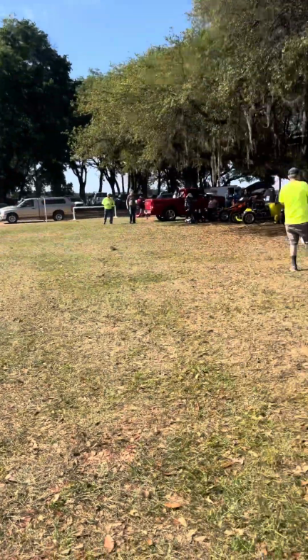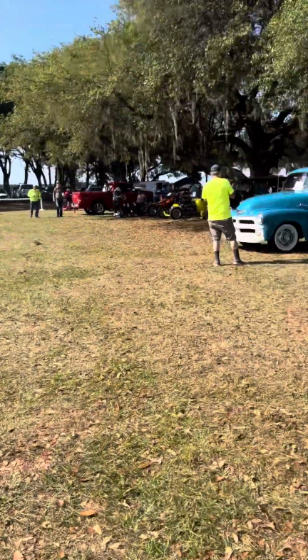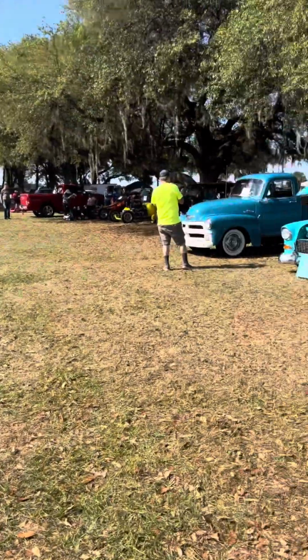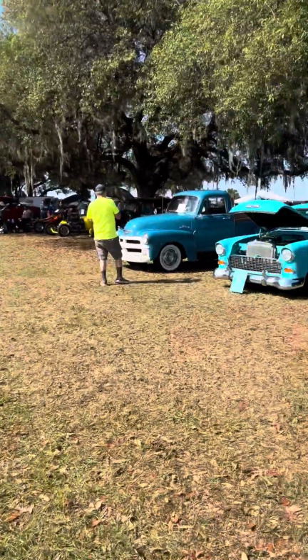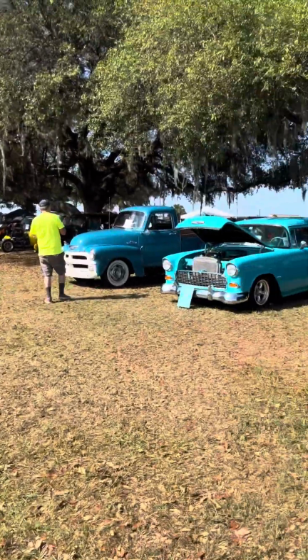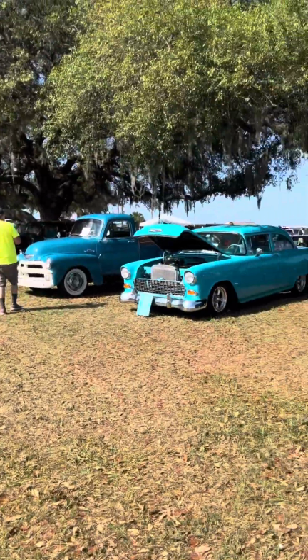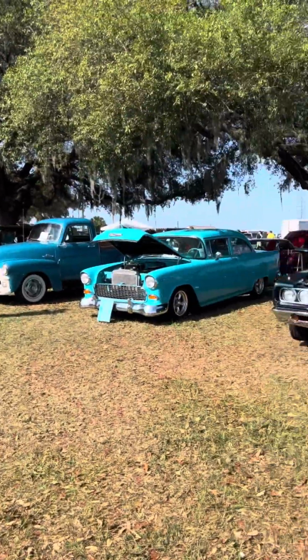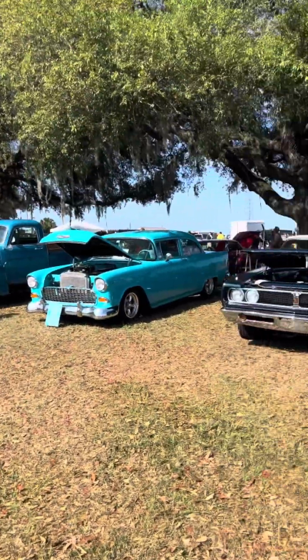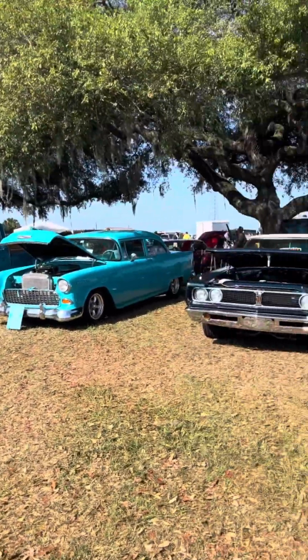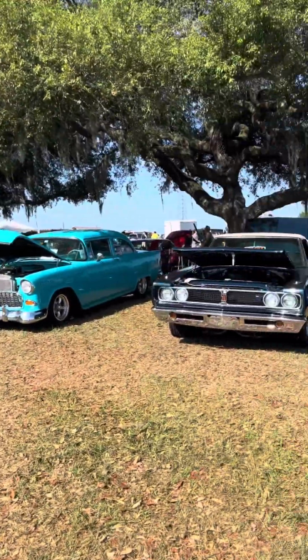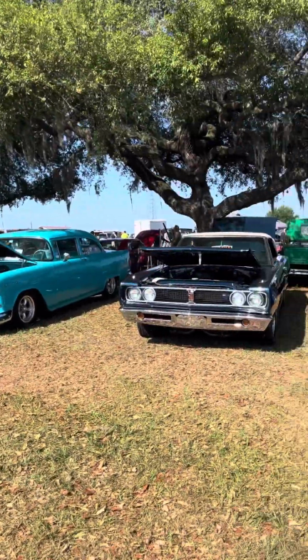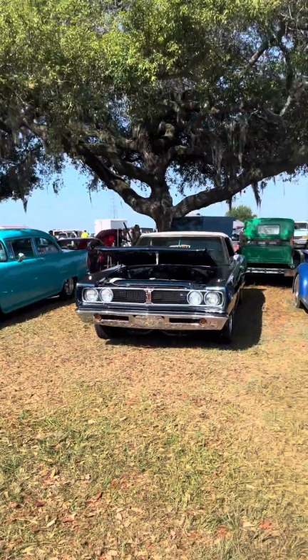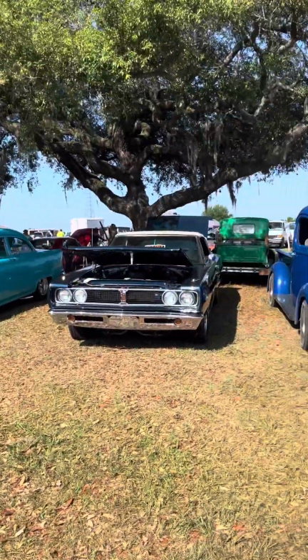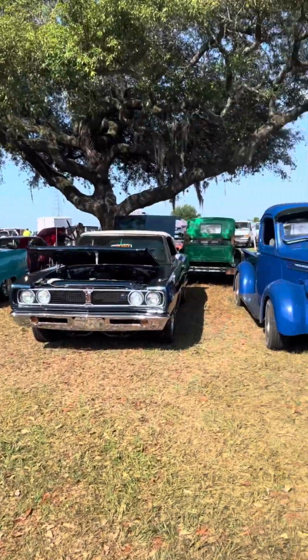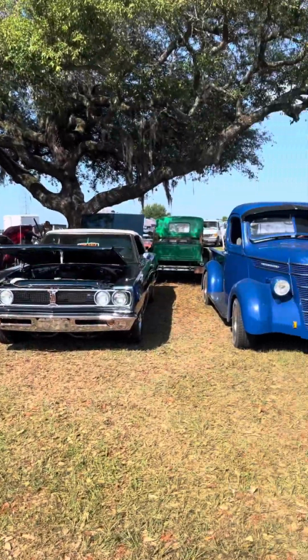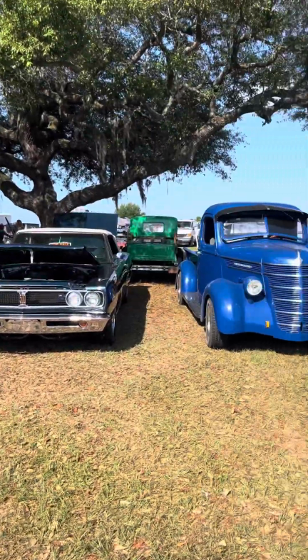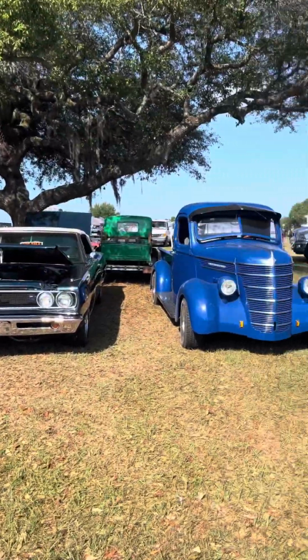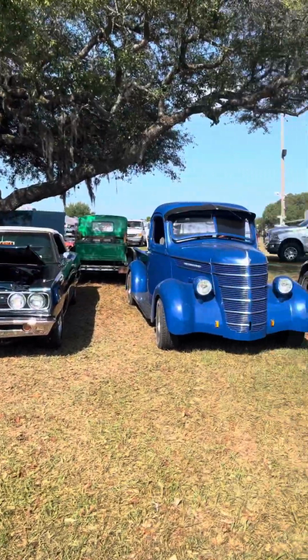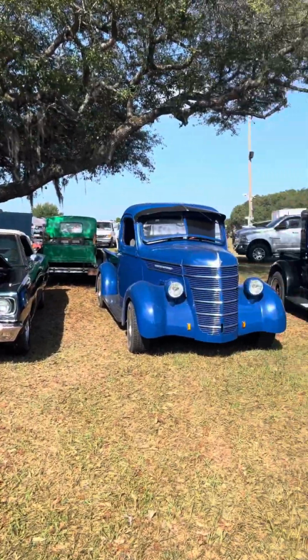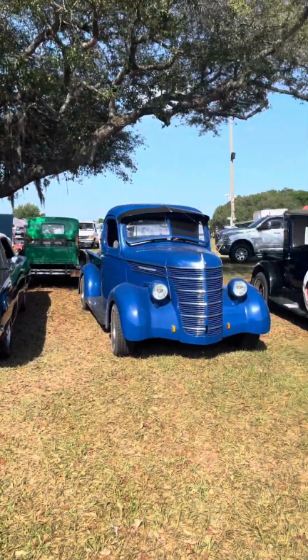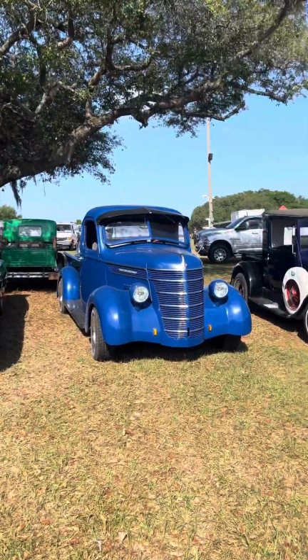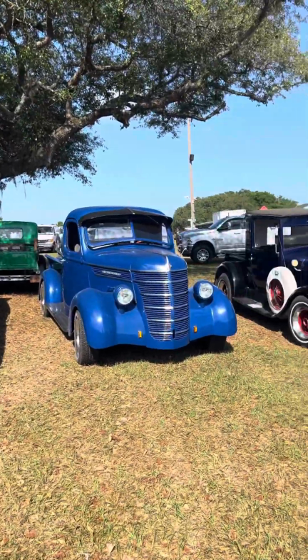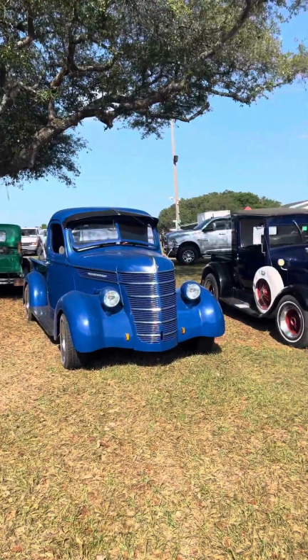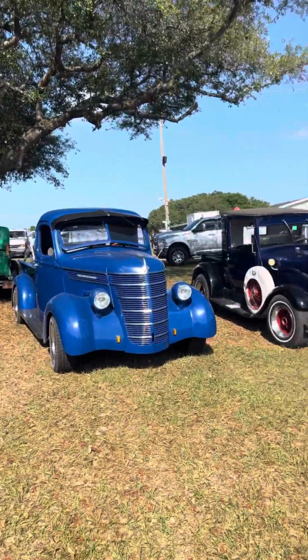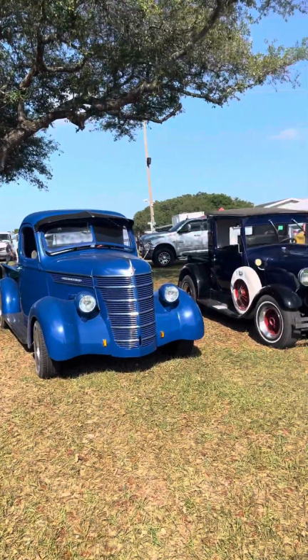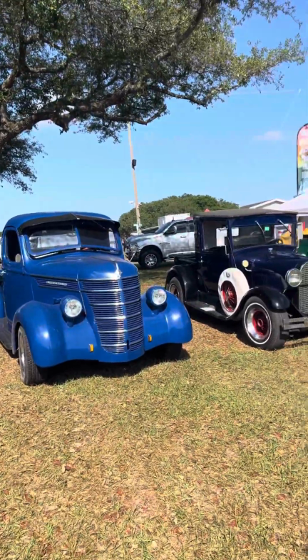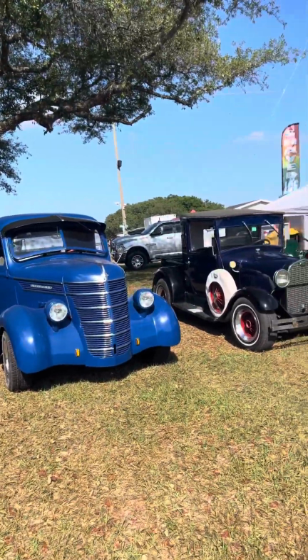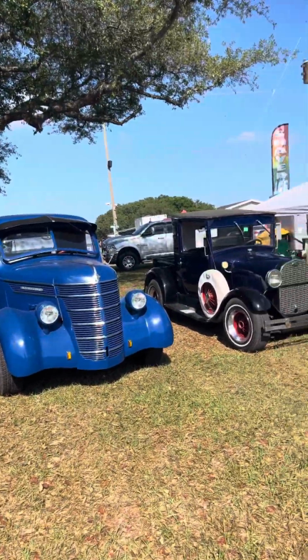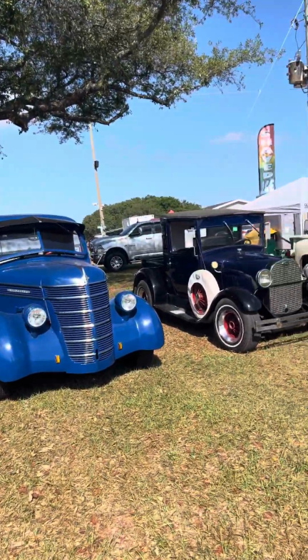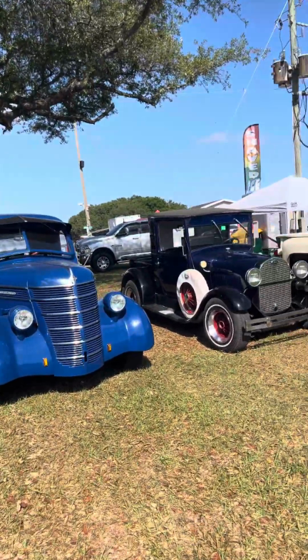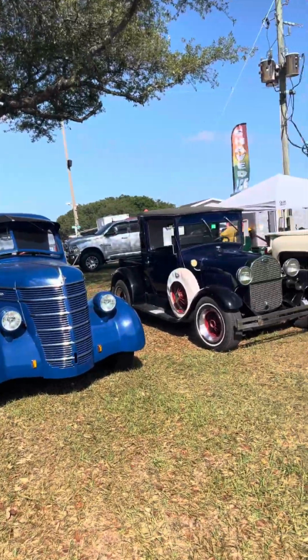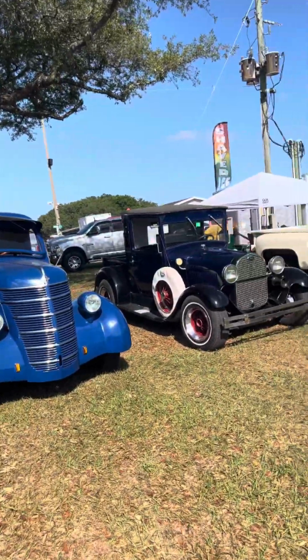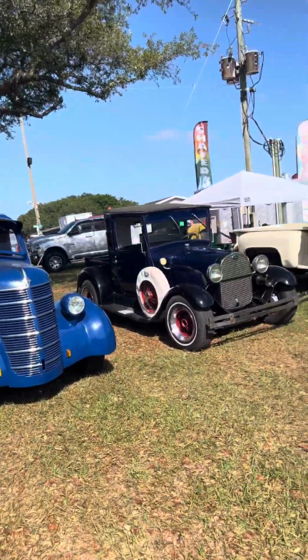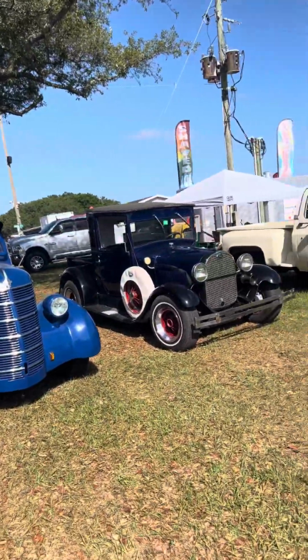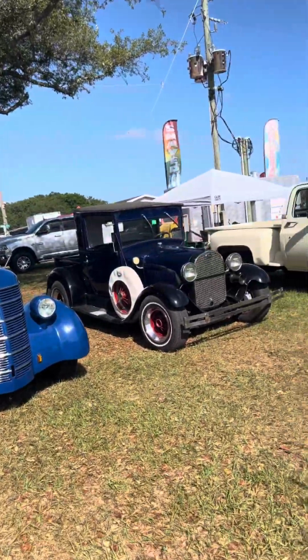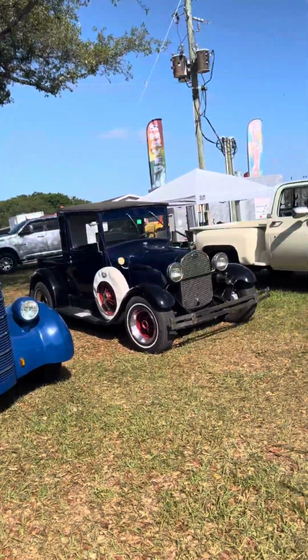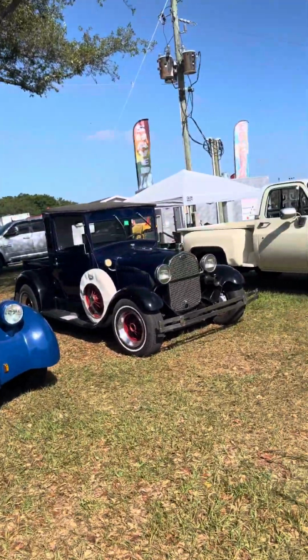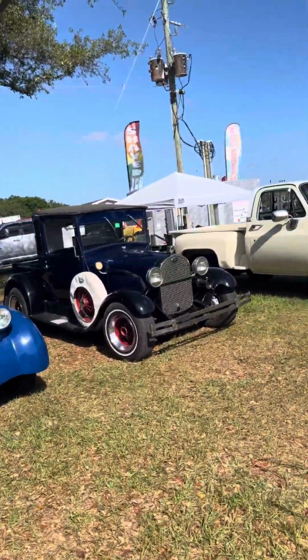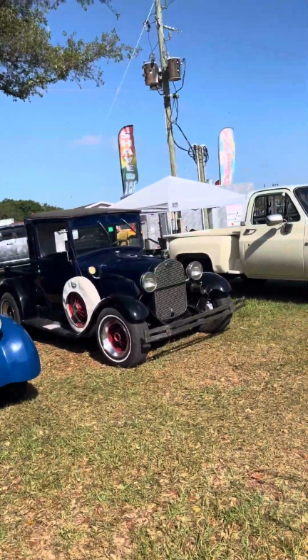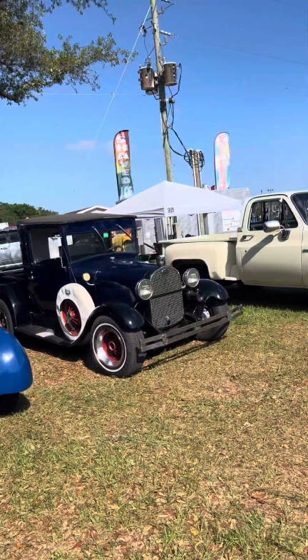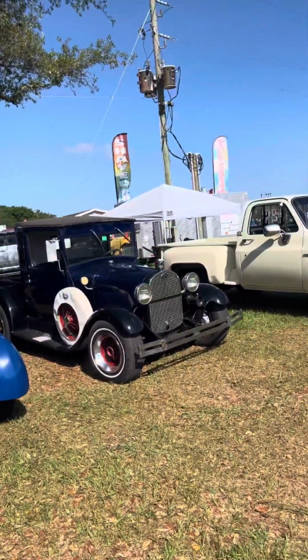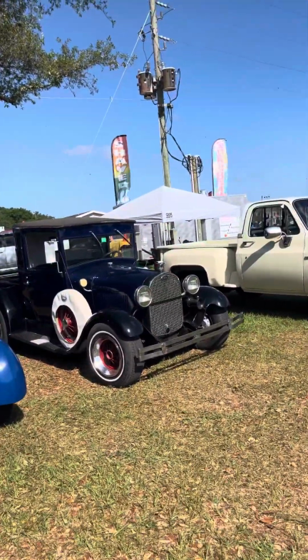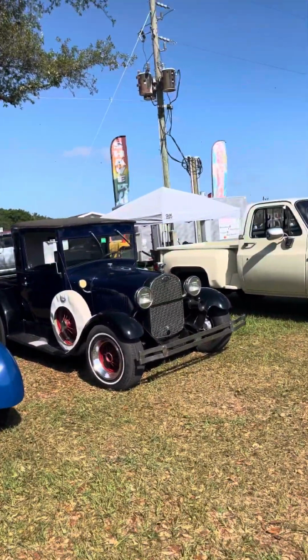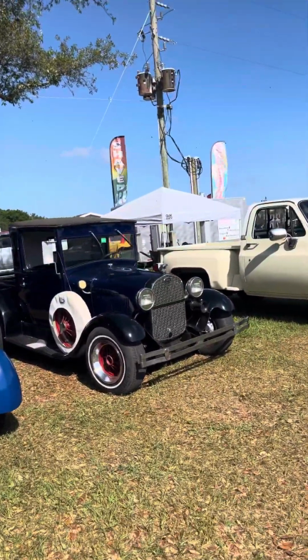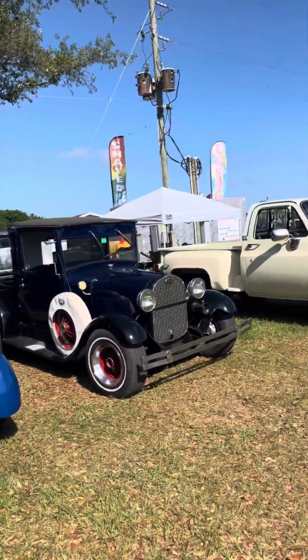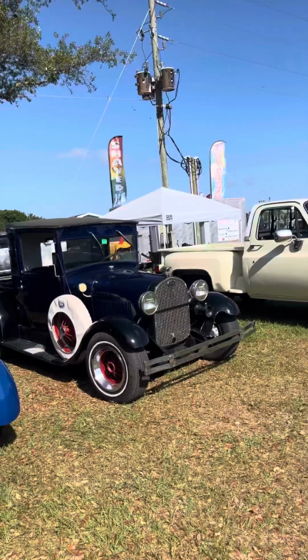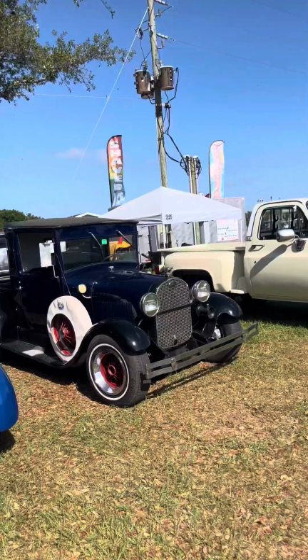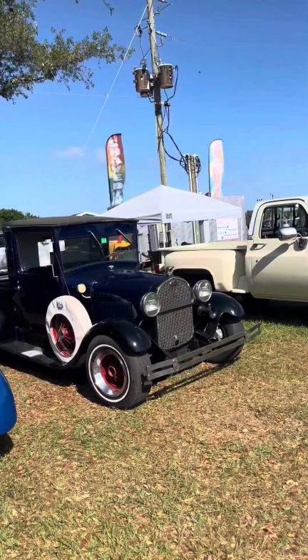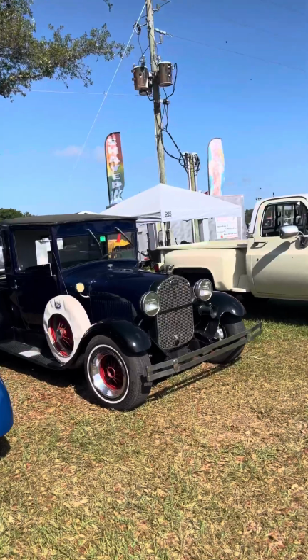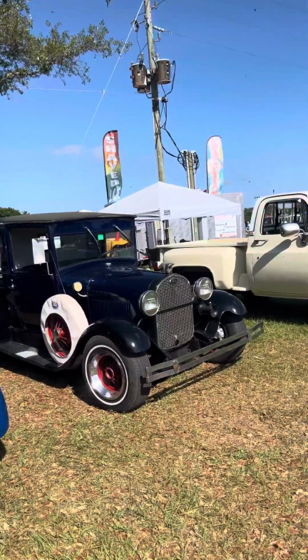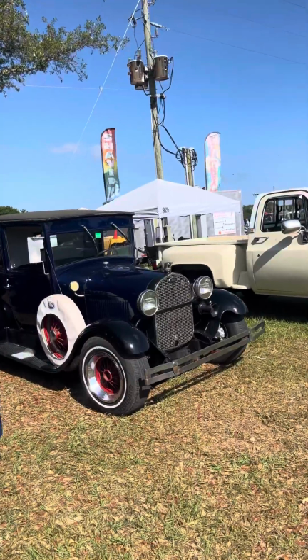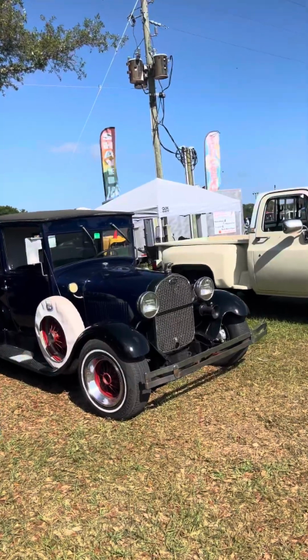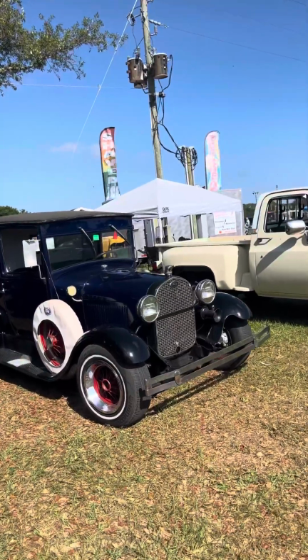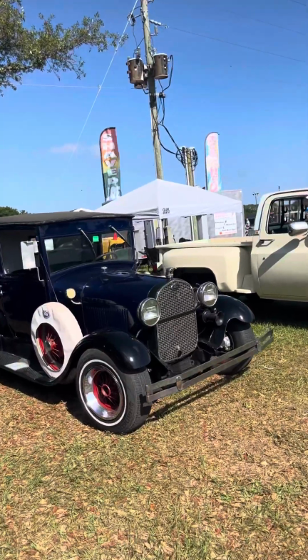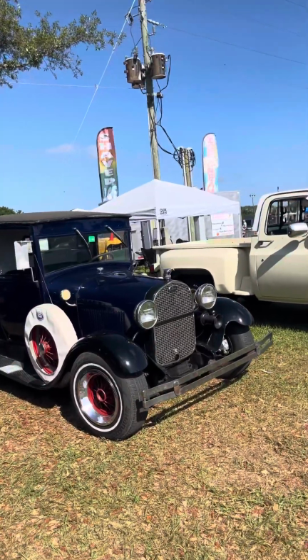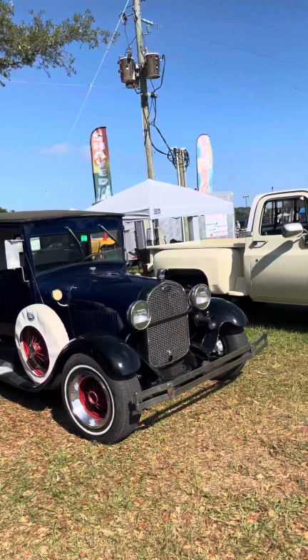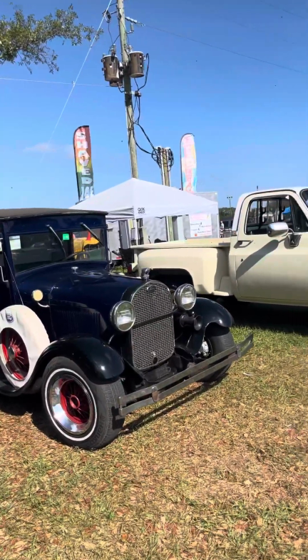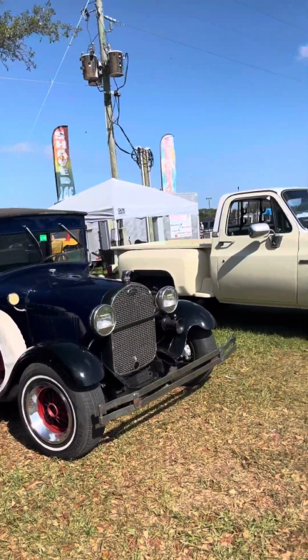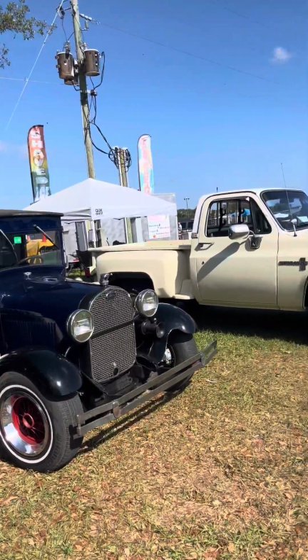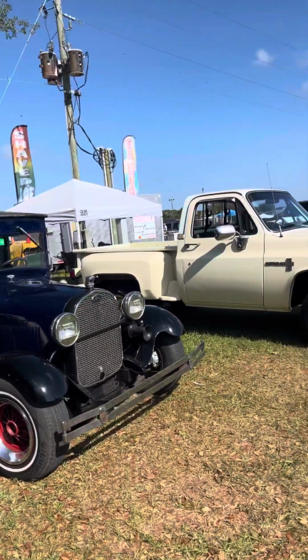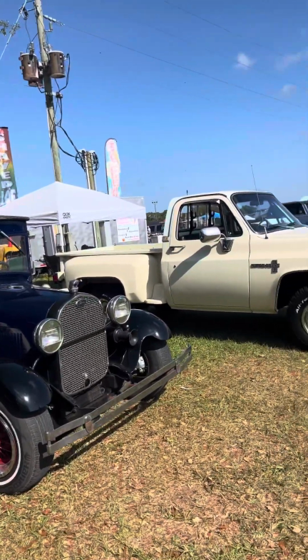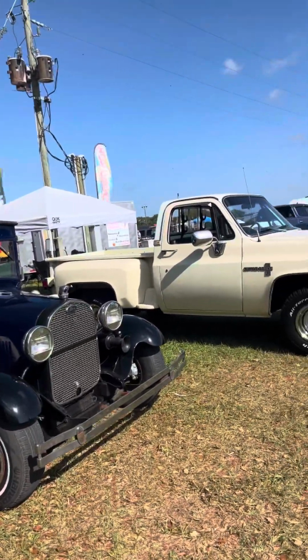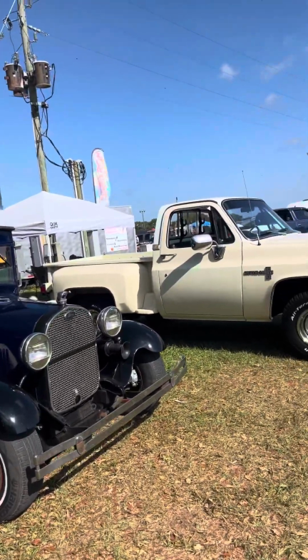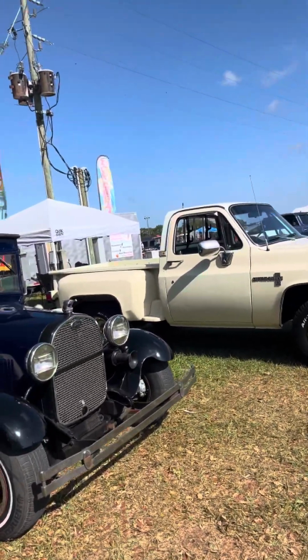Got another old truck over here, look at this cool thing.